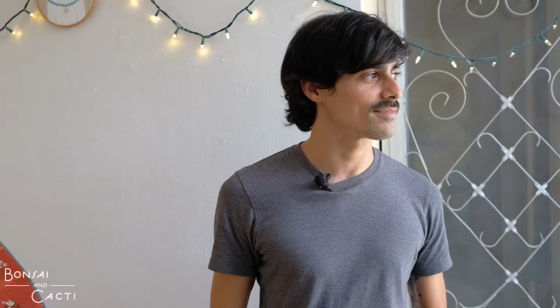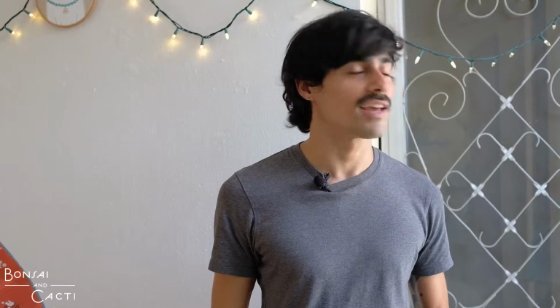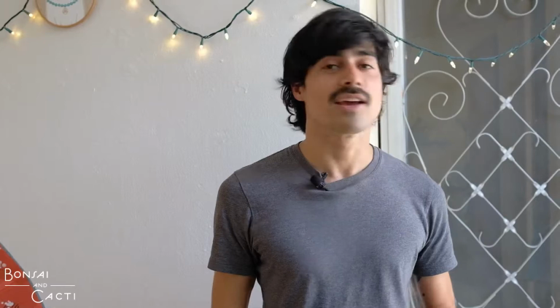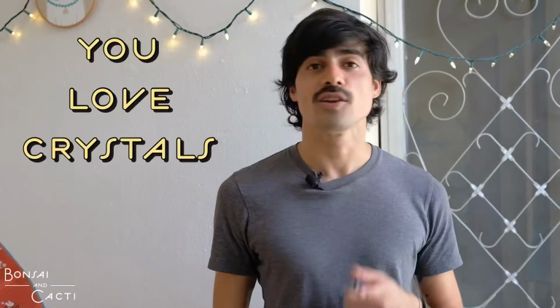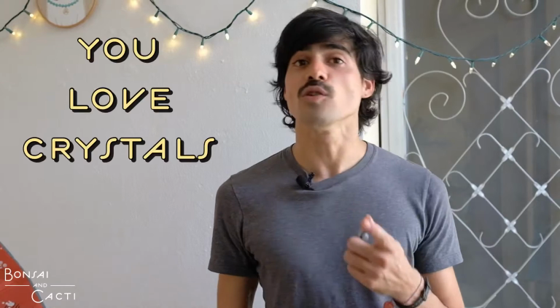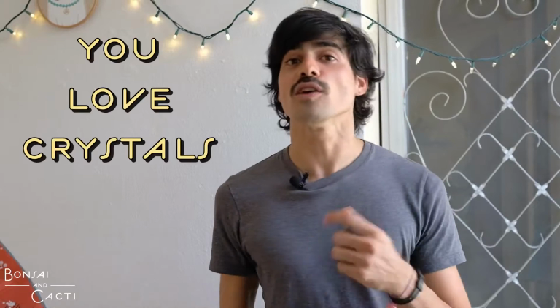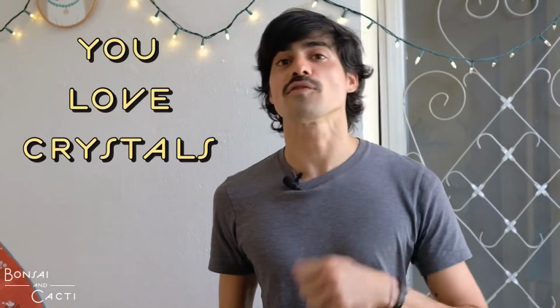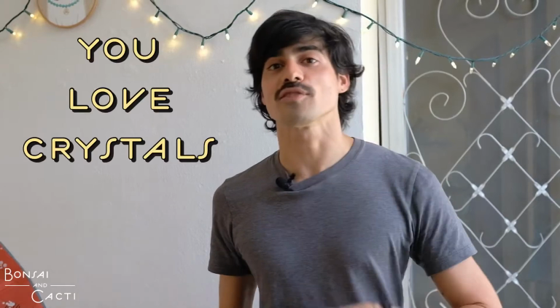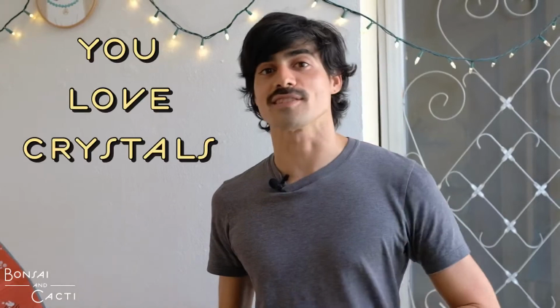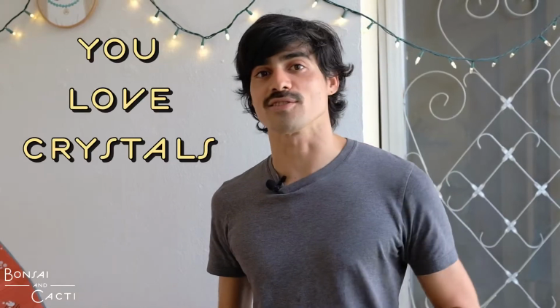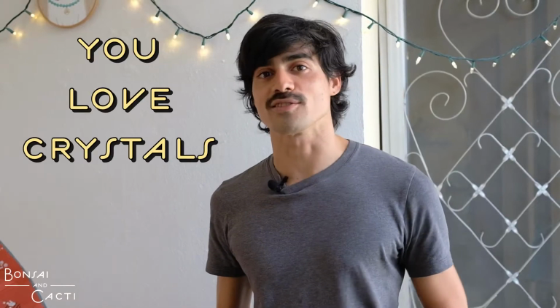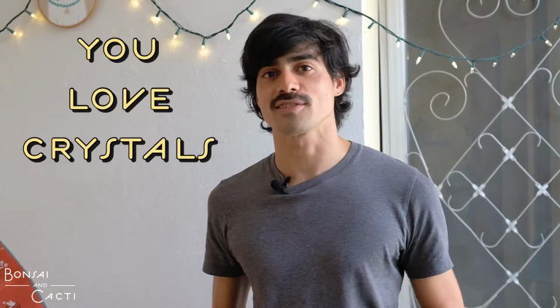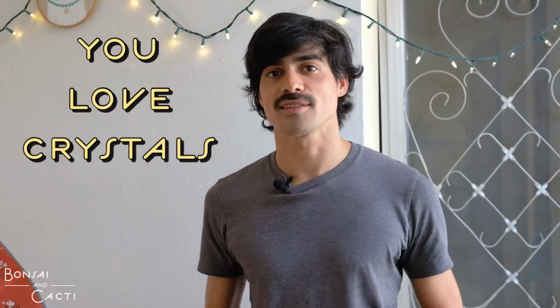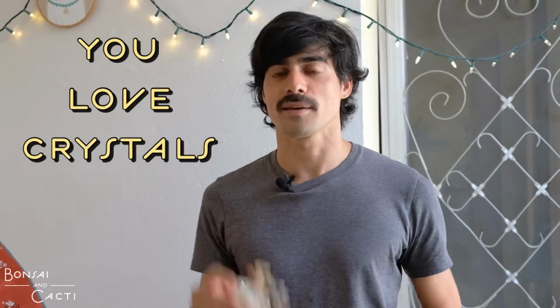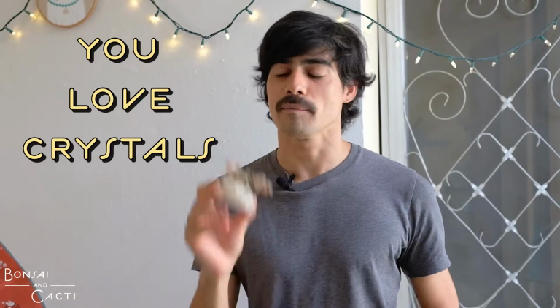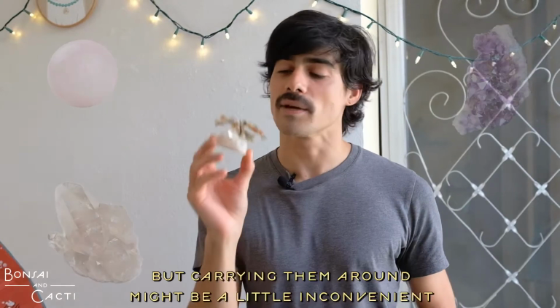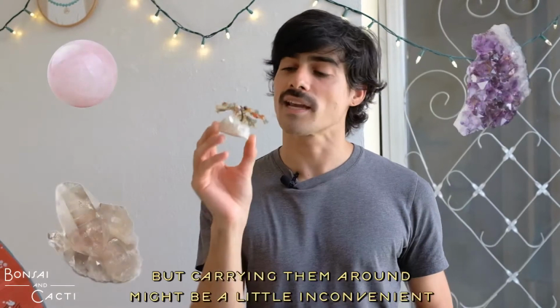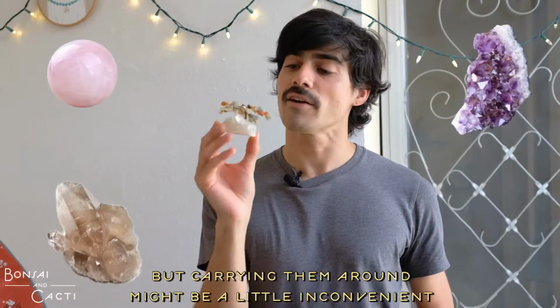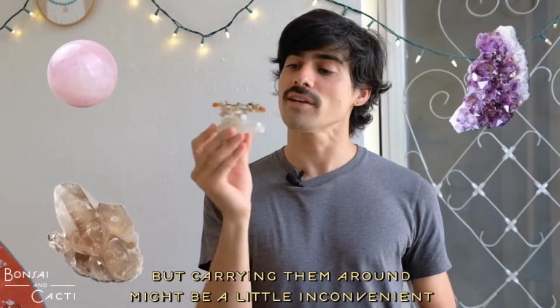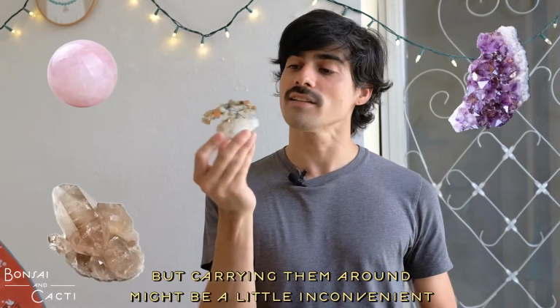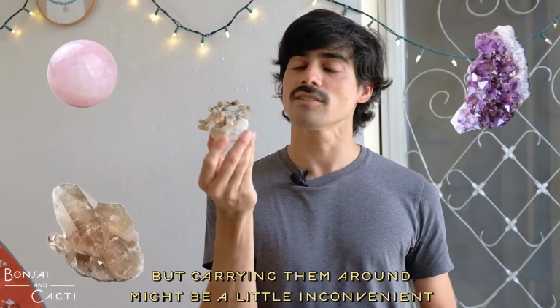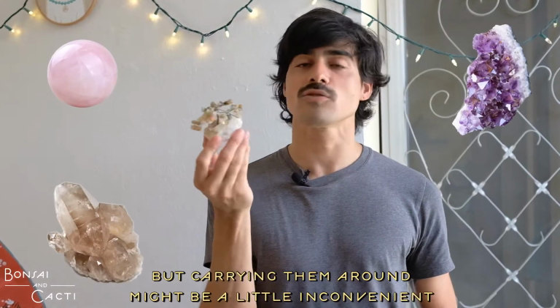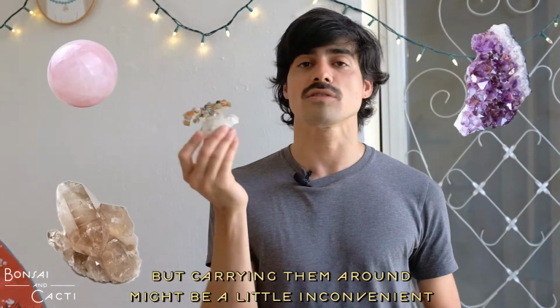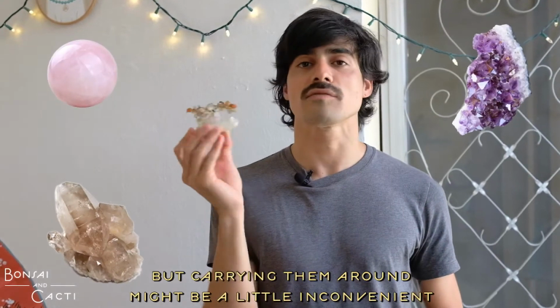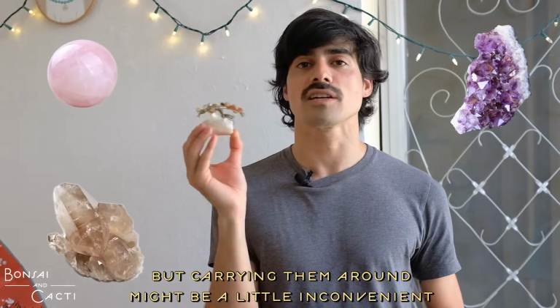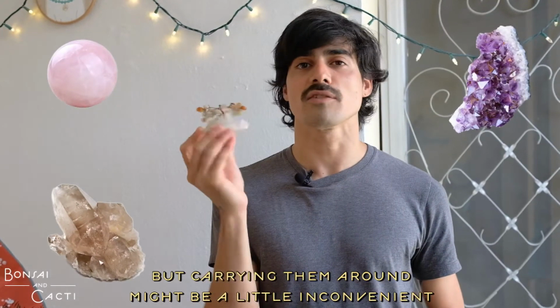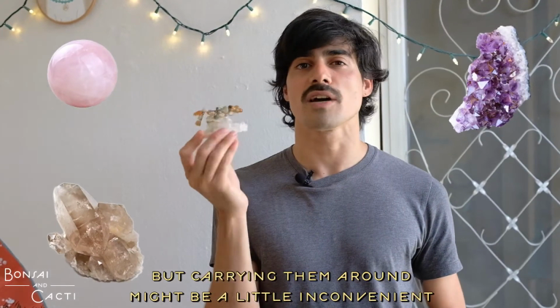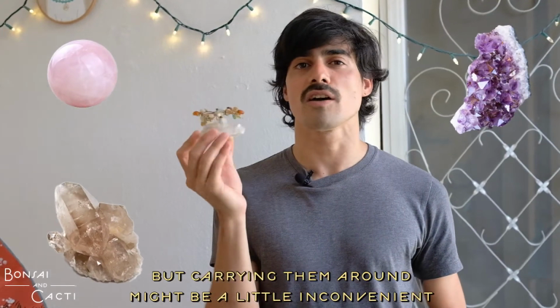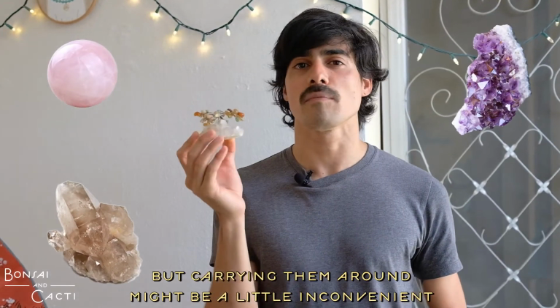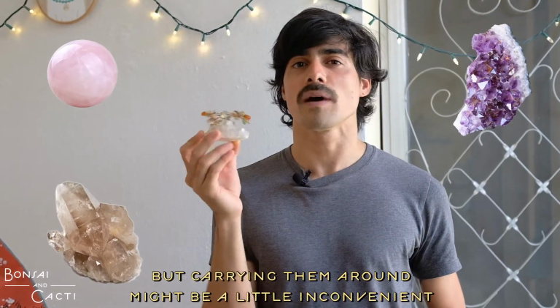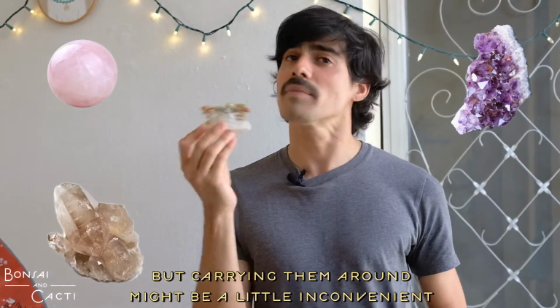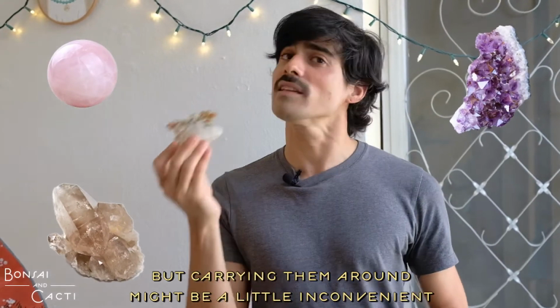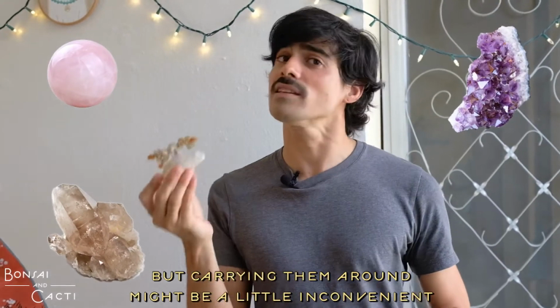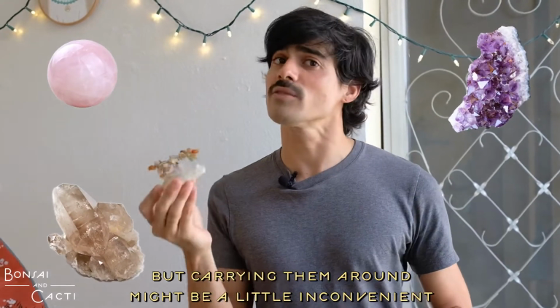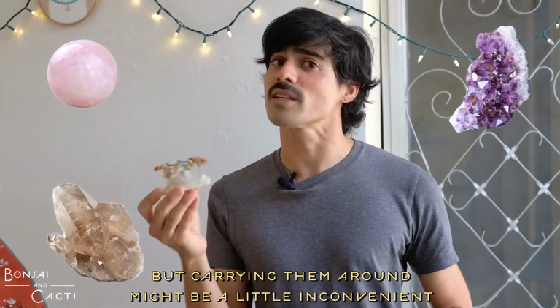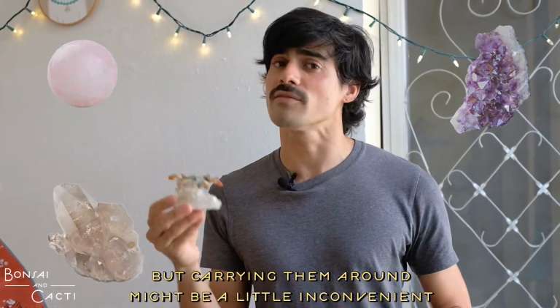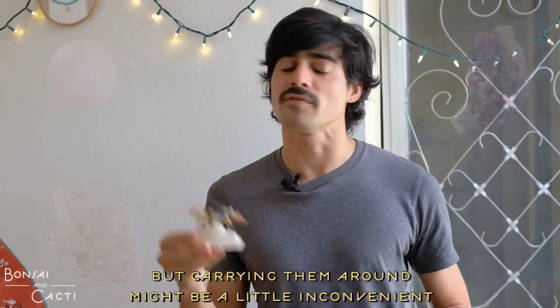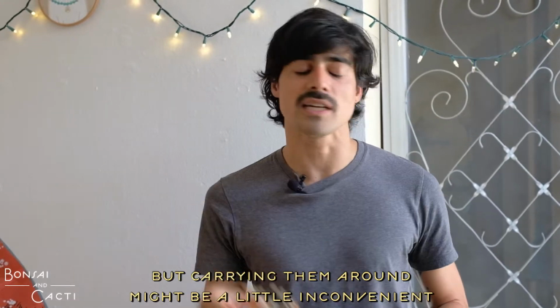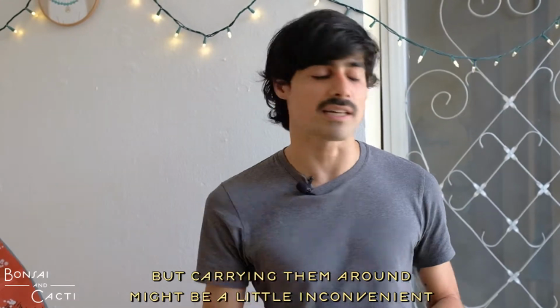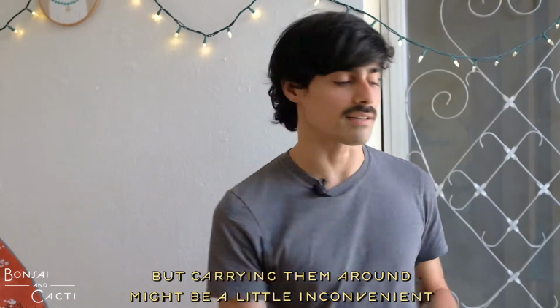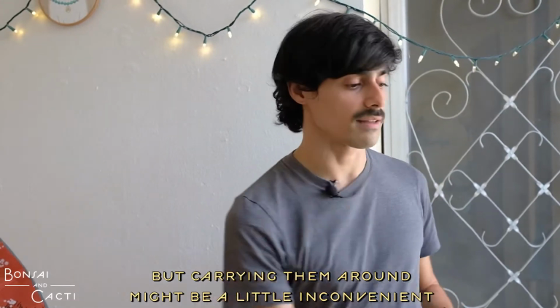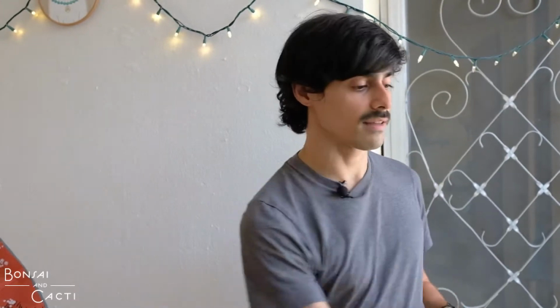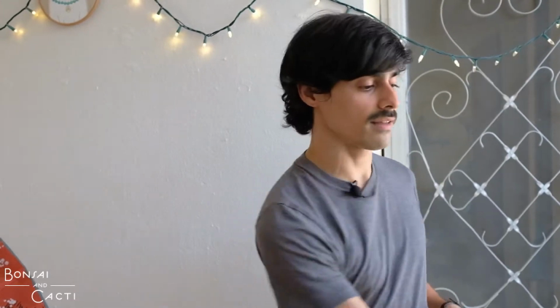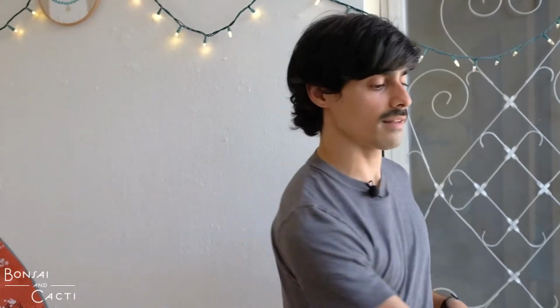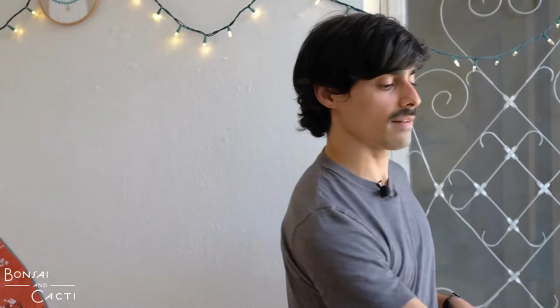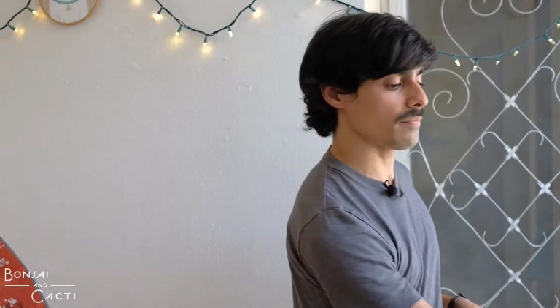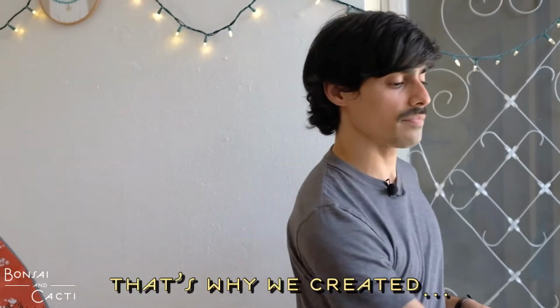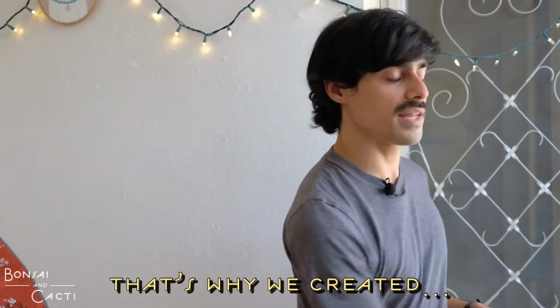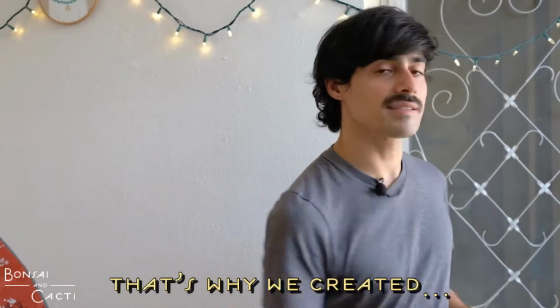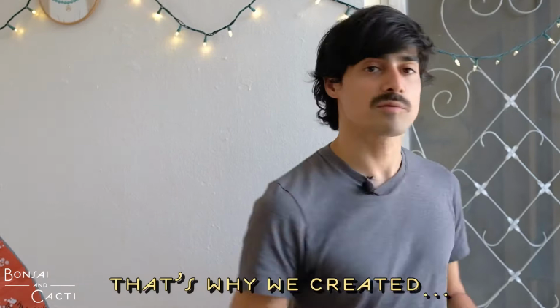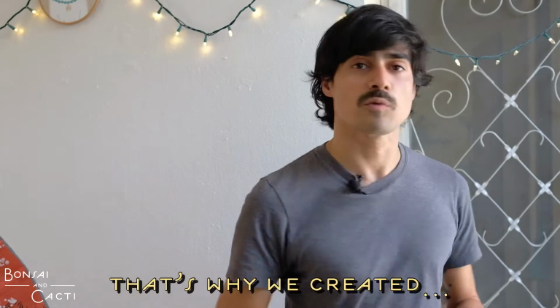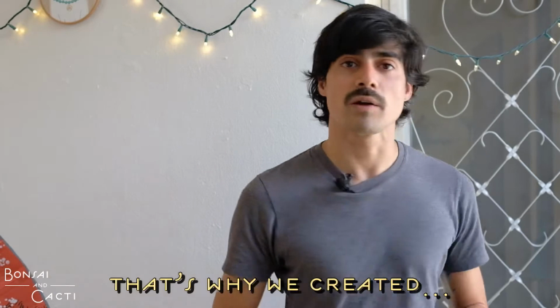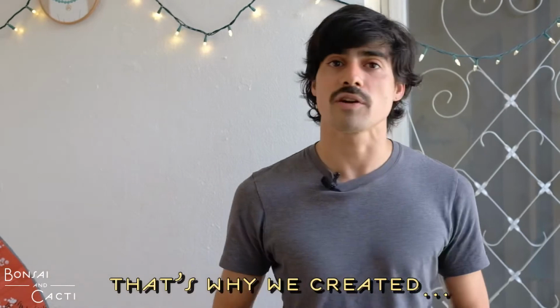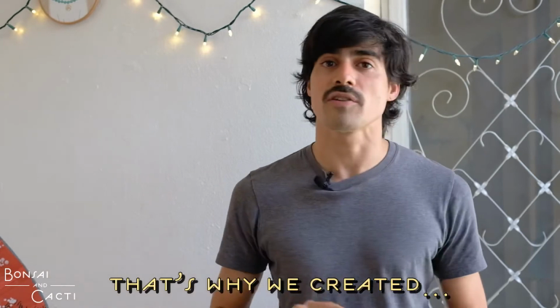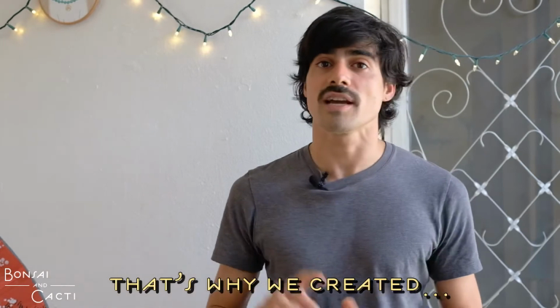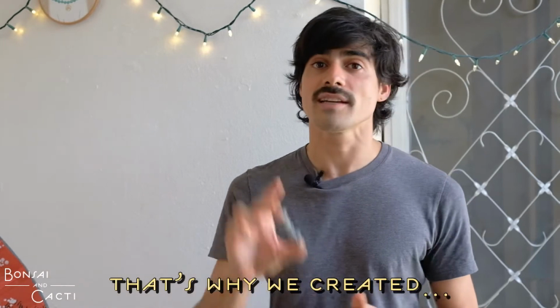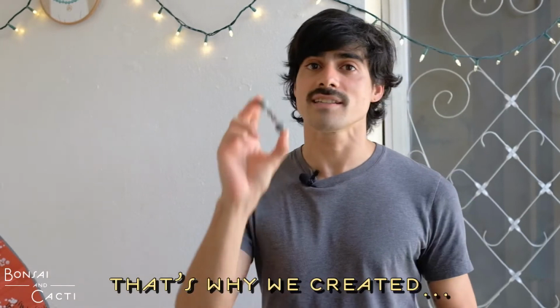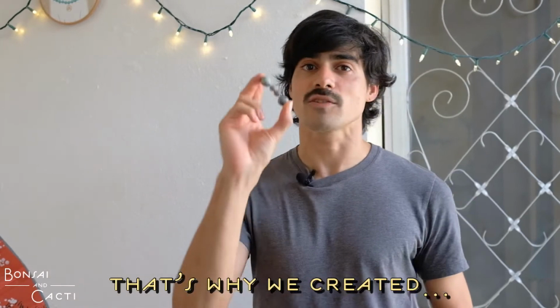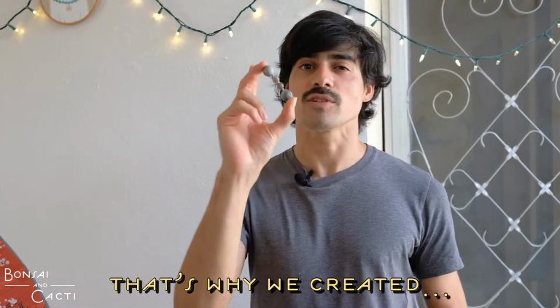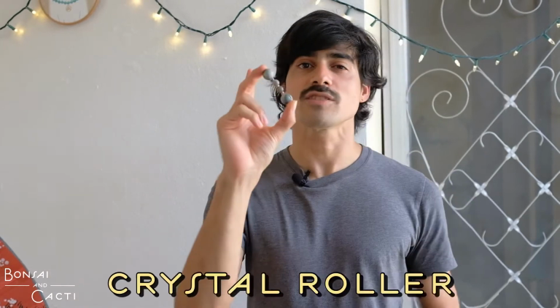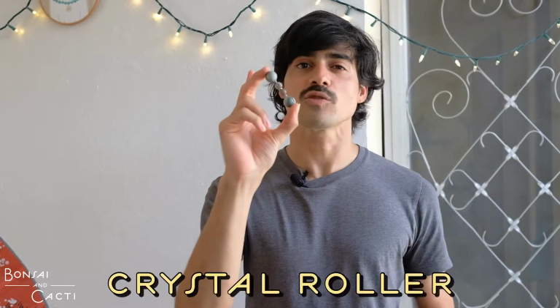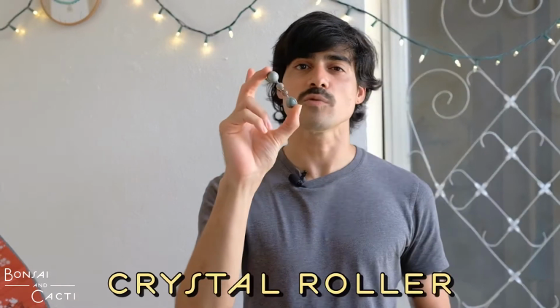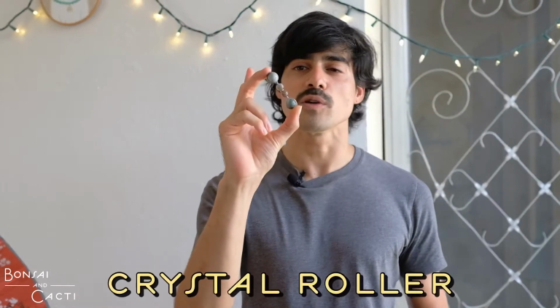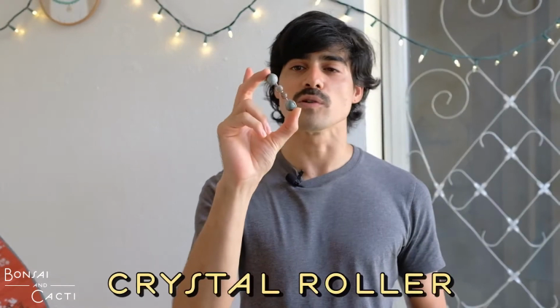You love crystals, but carrying this sort of thing around might be a little inconvenient. That's why we created the crystal roller.